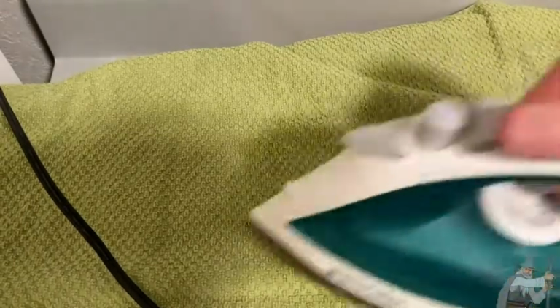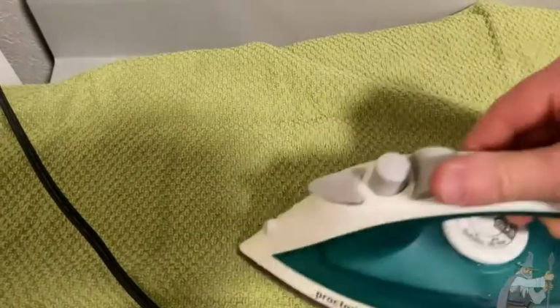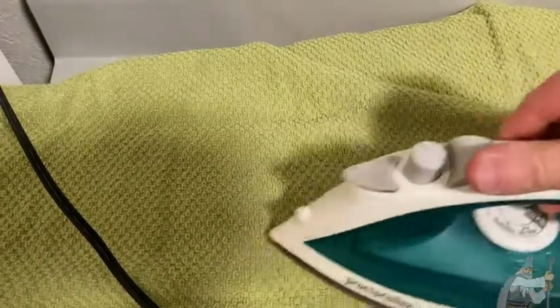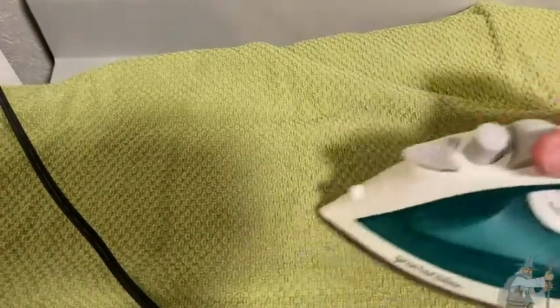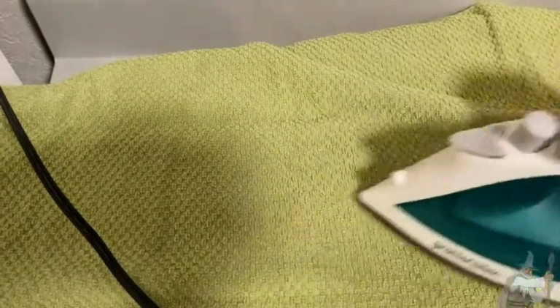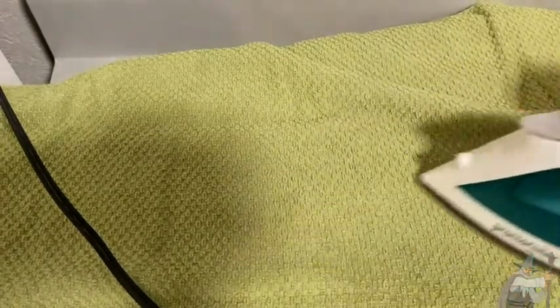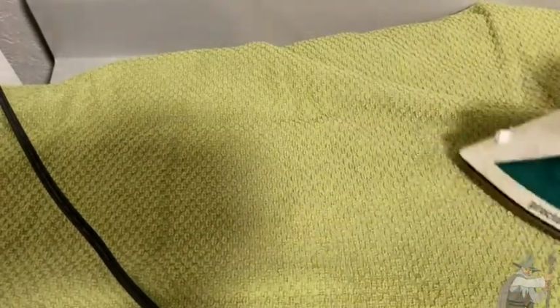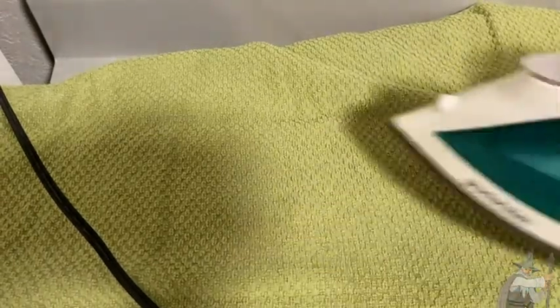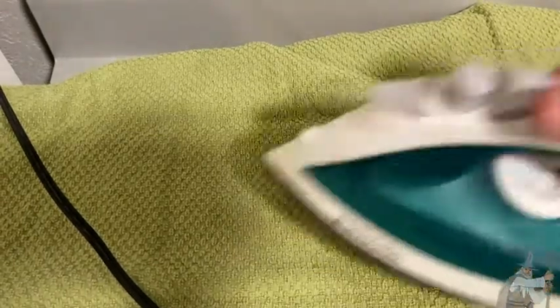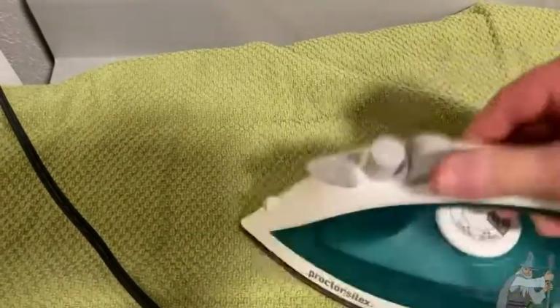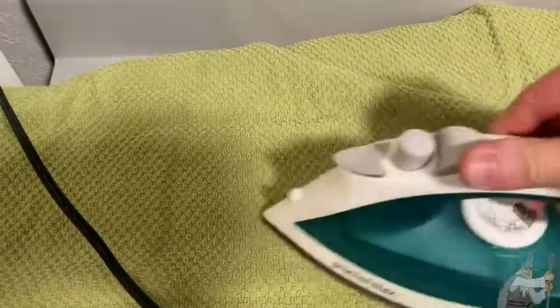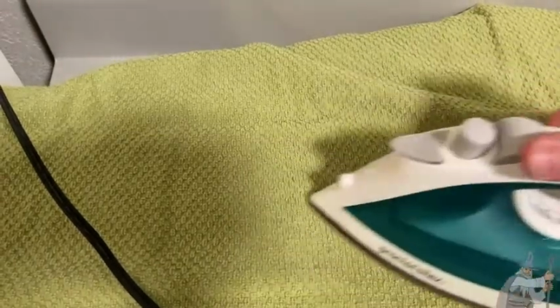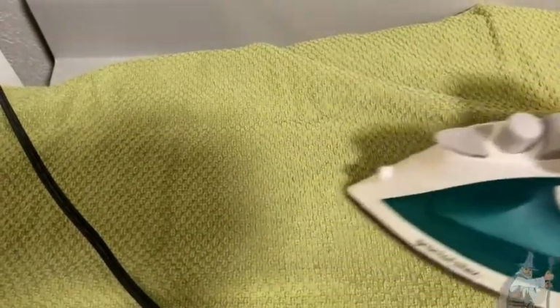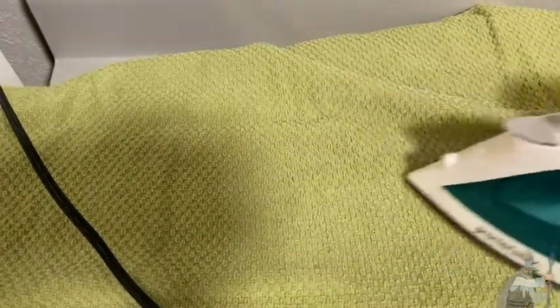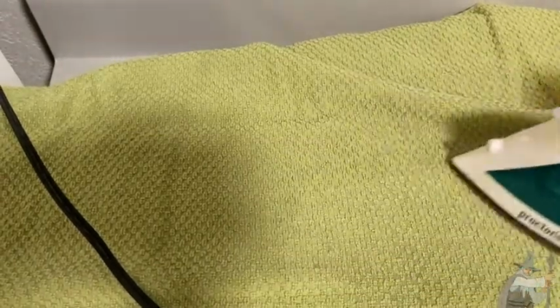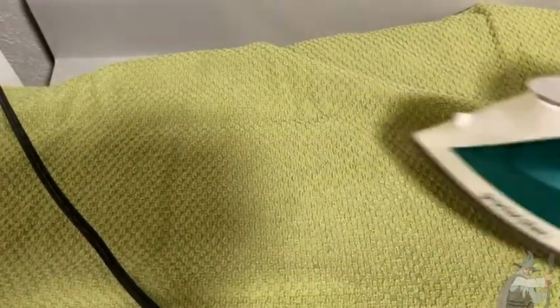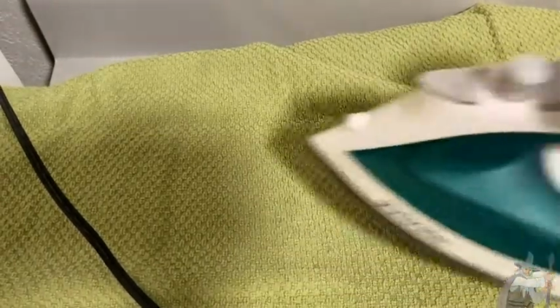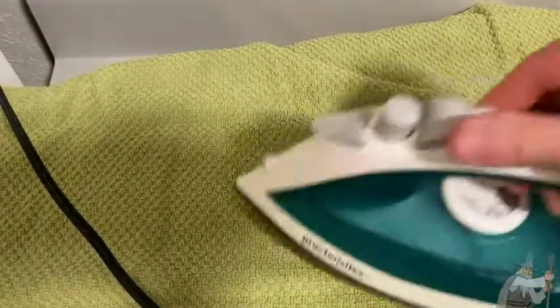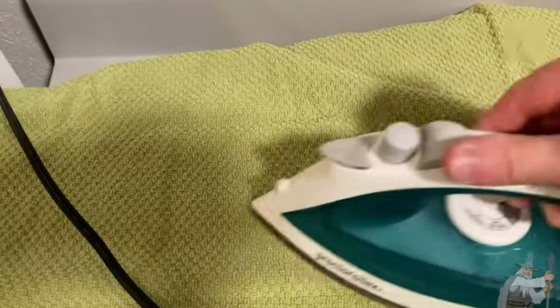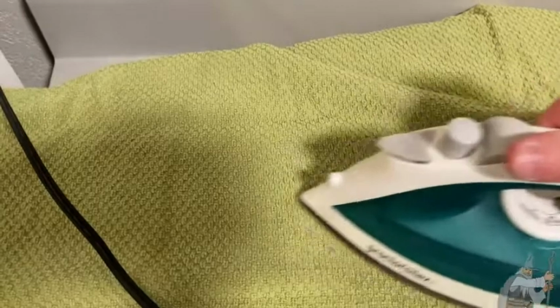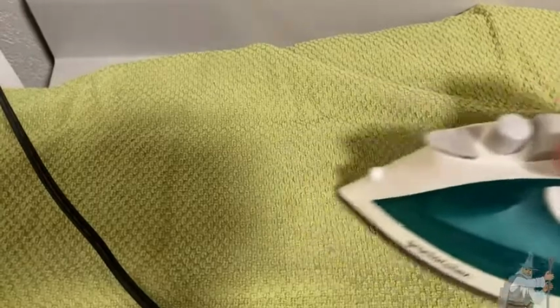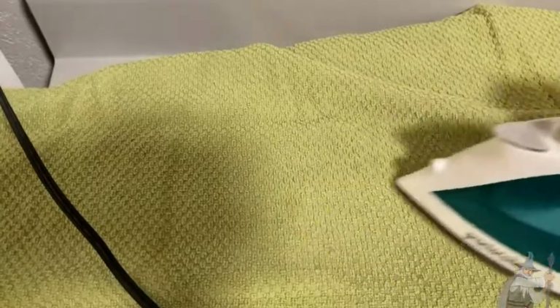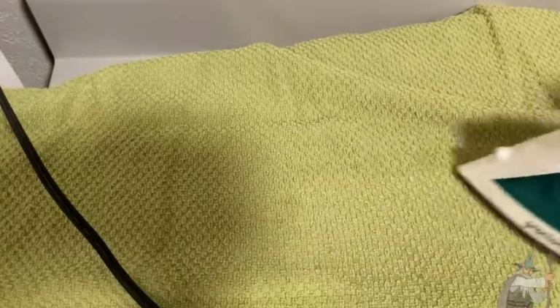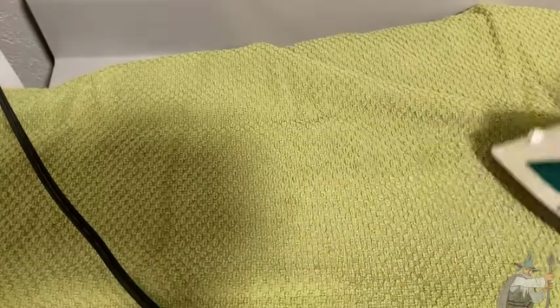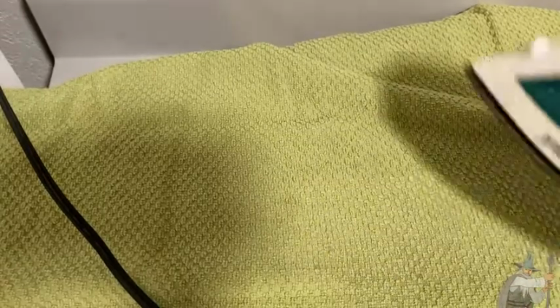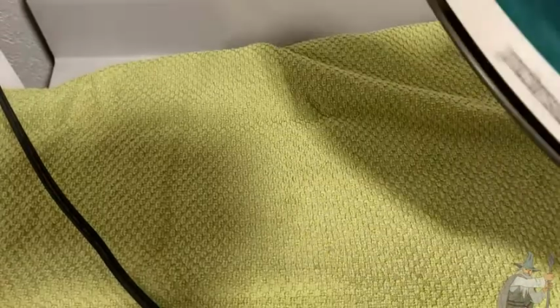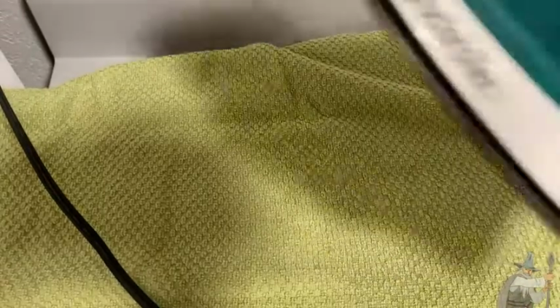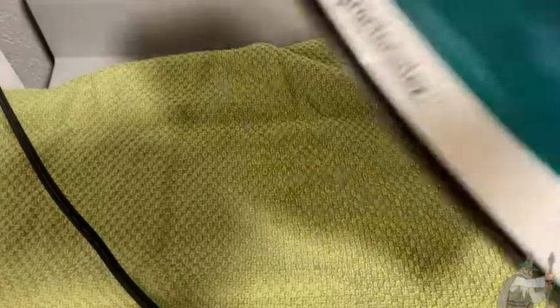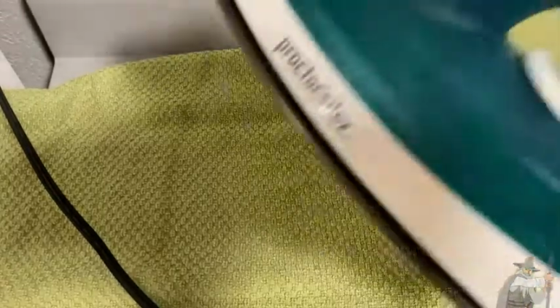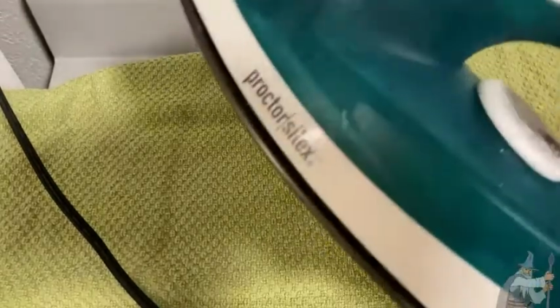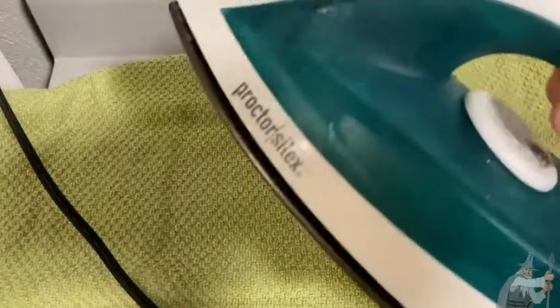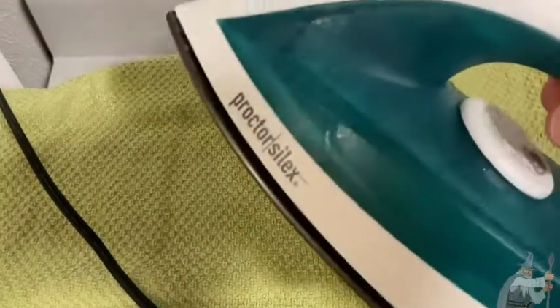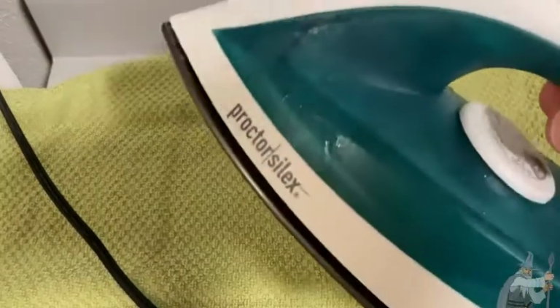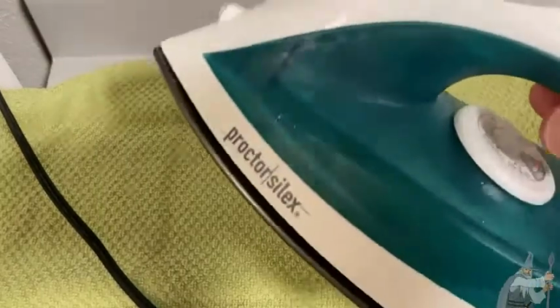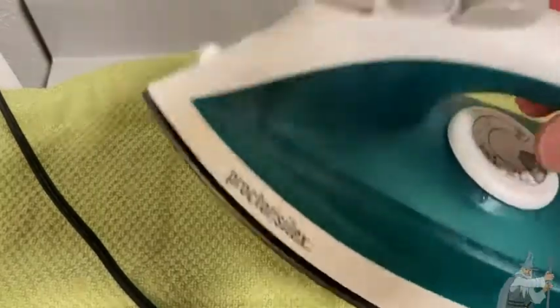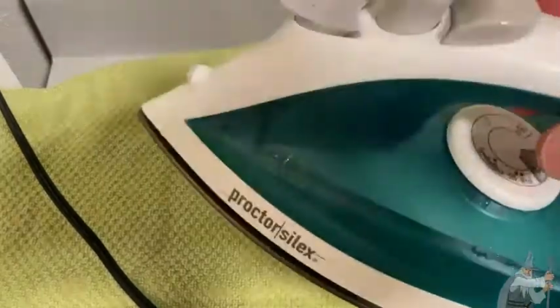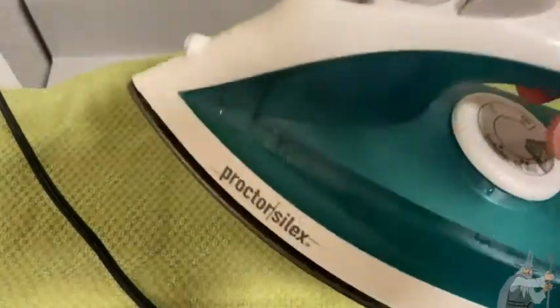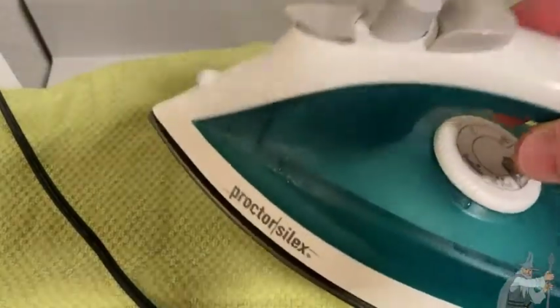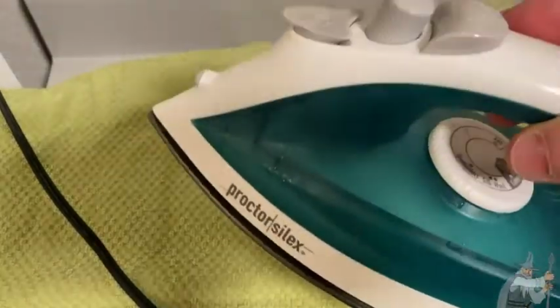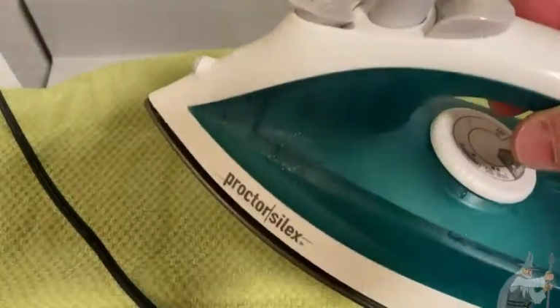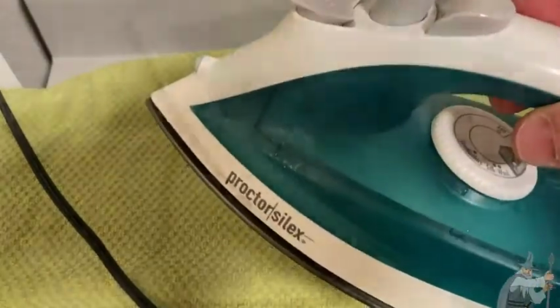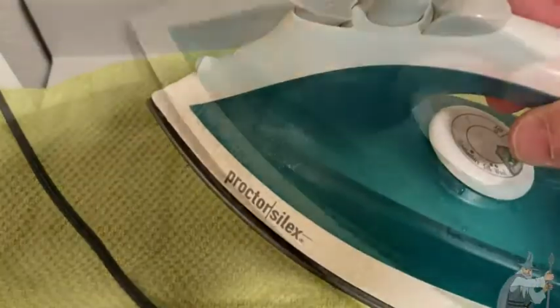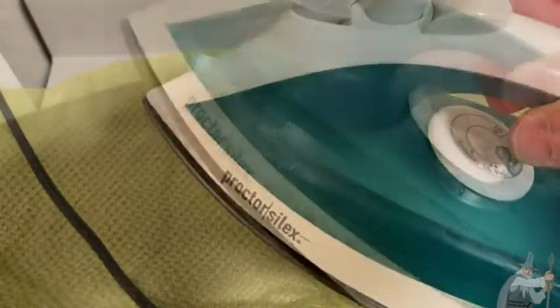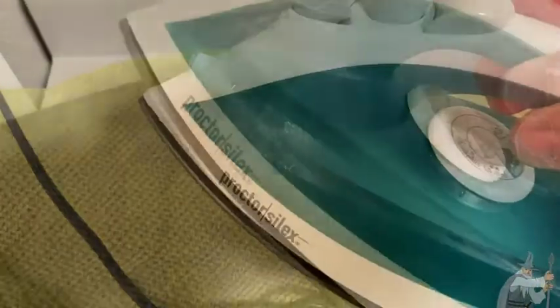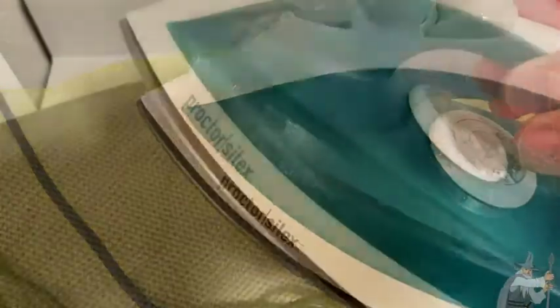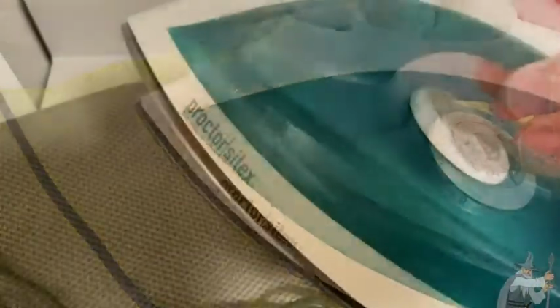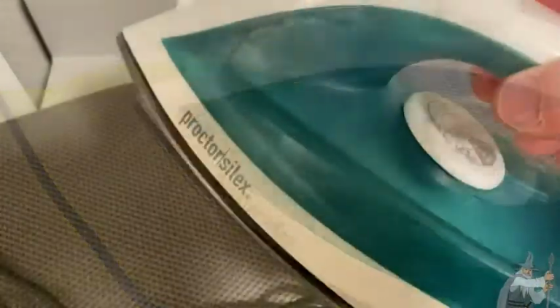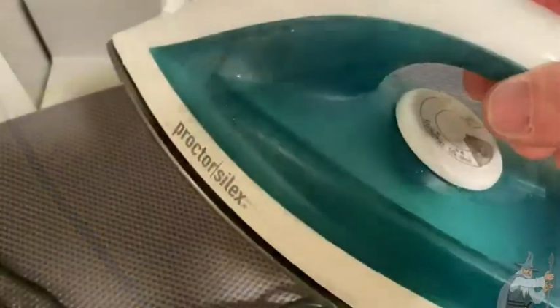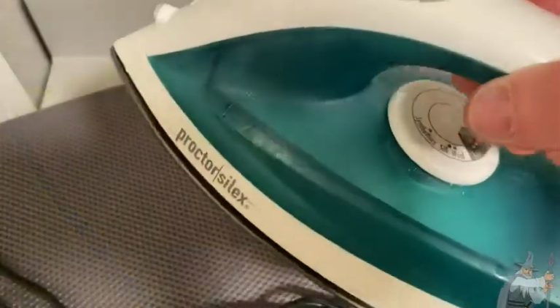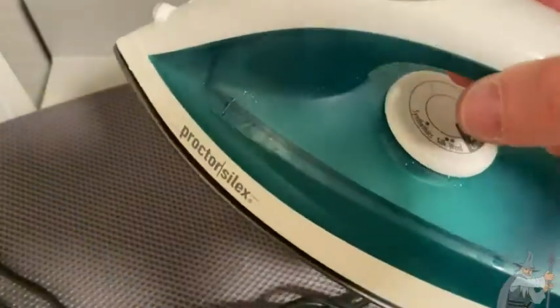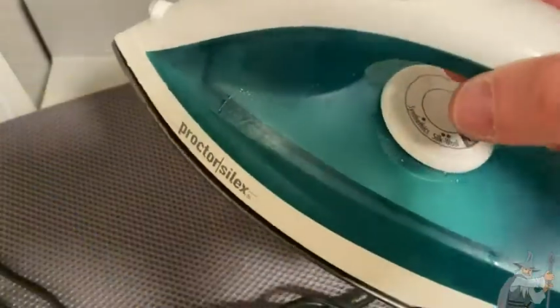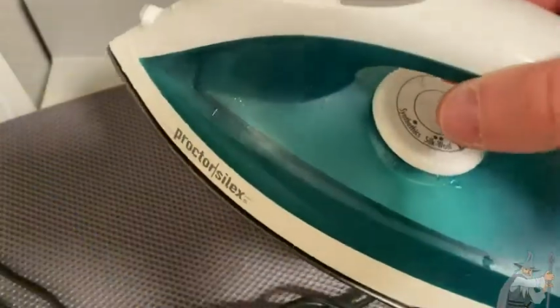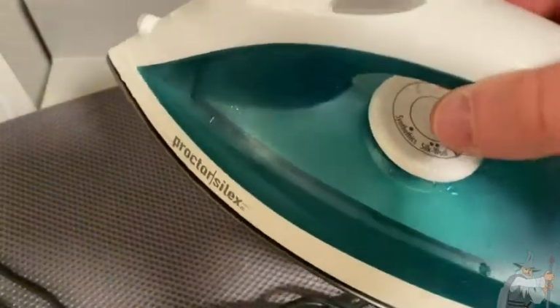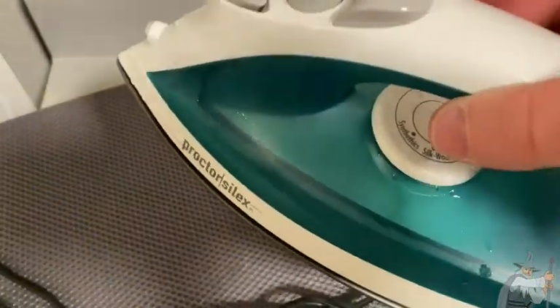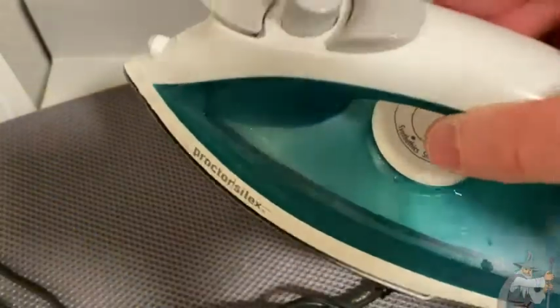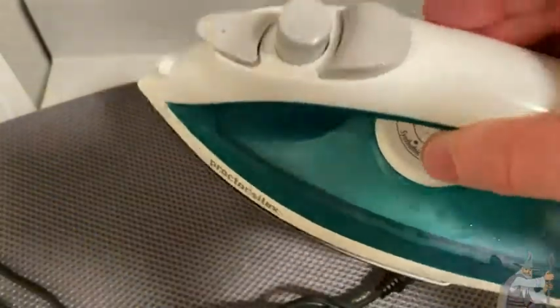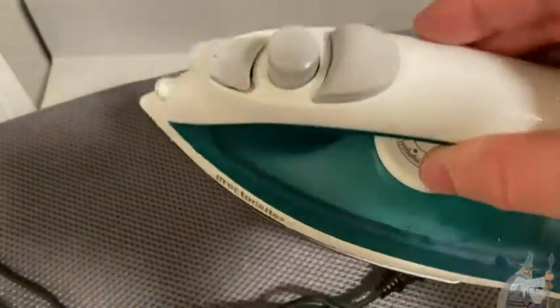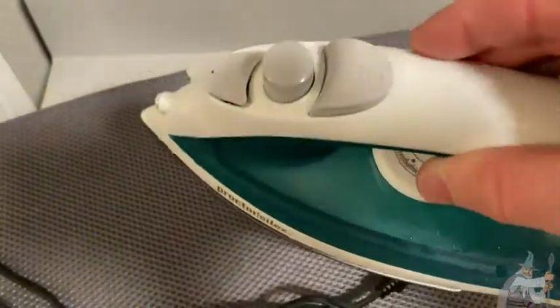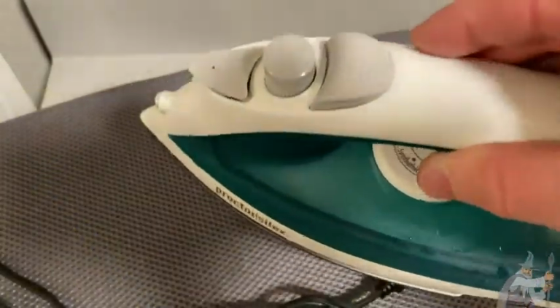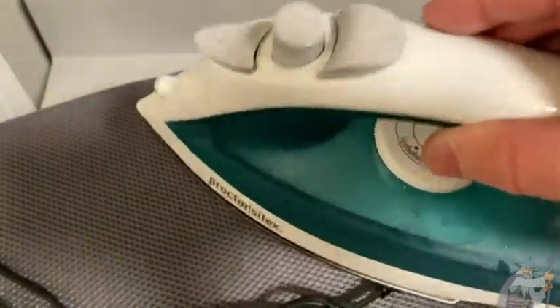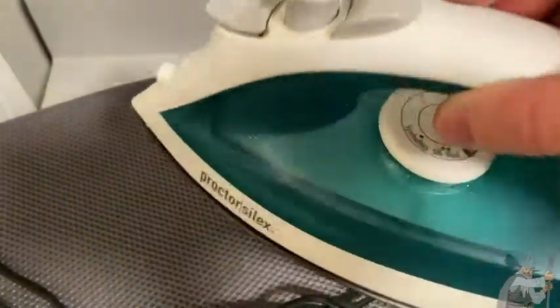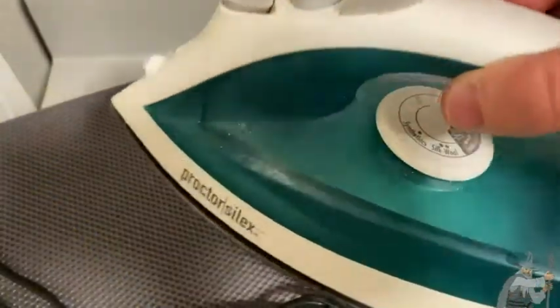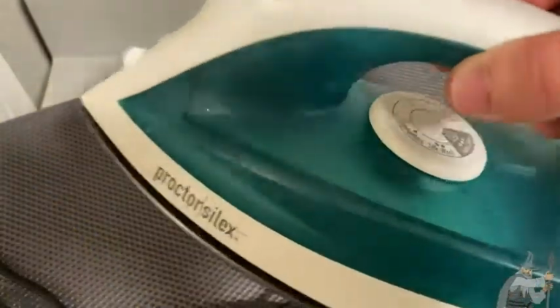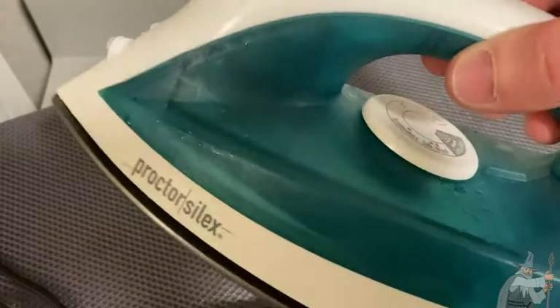Really nice iron. Very, very simple, very easy to use. I've gone ahead and unplugged it because it's getting very, very hot.